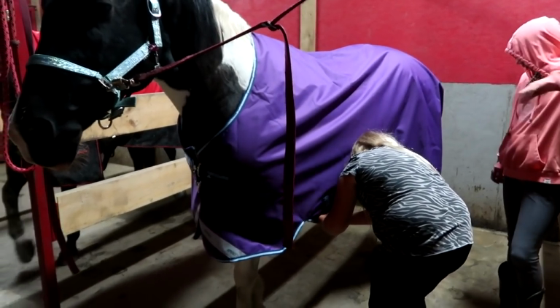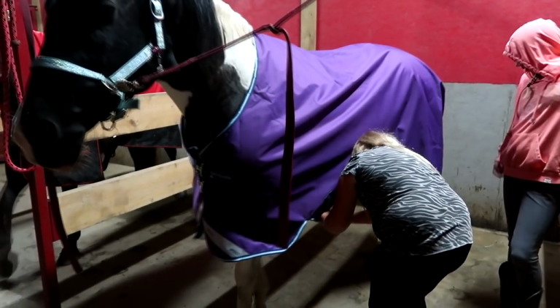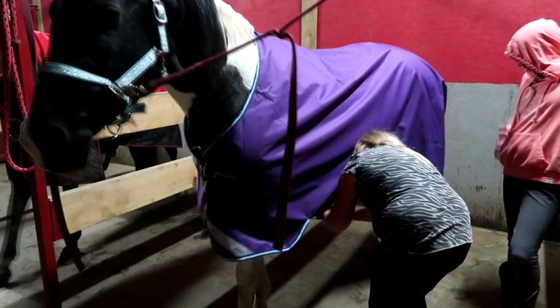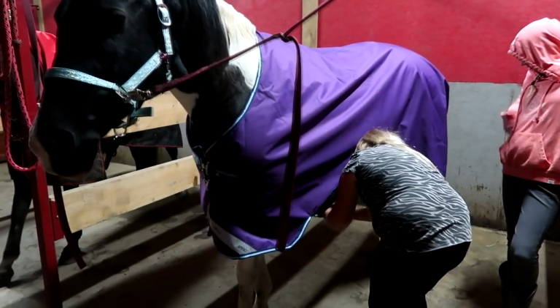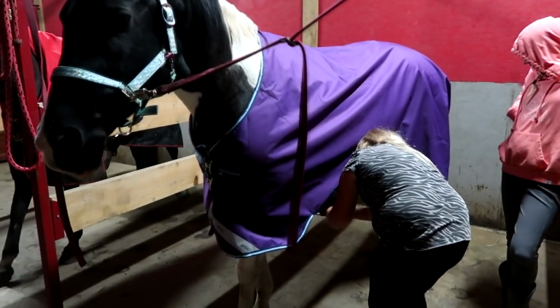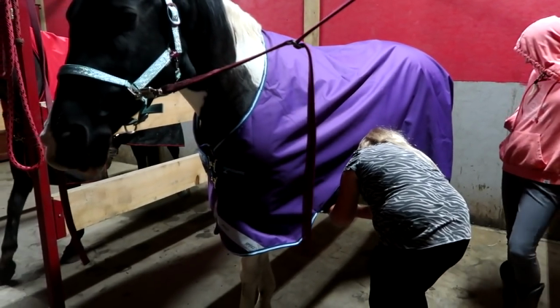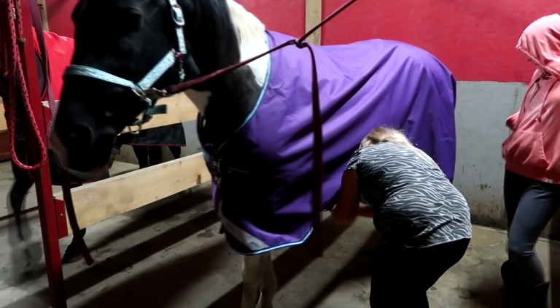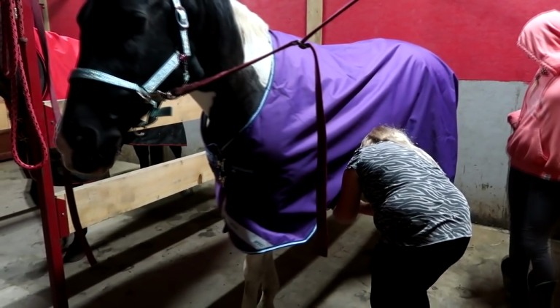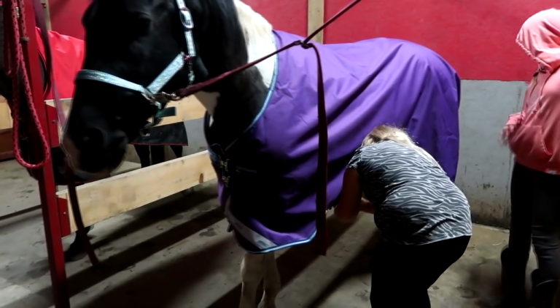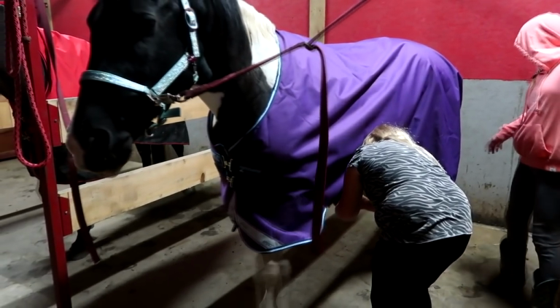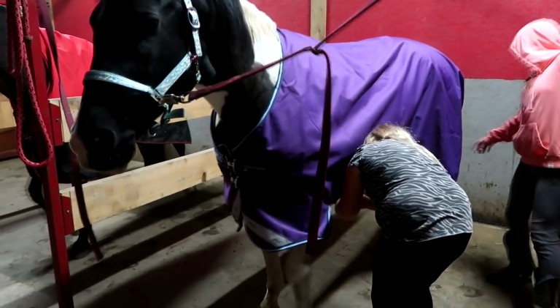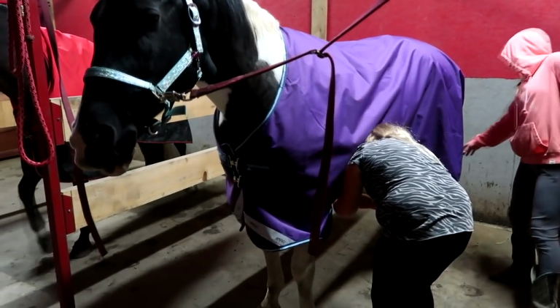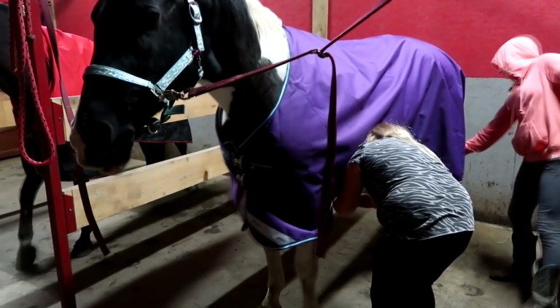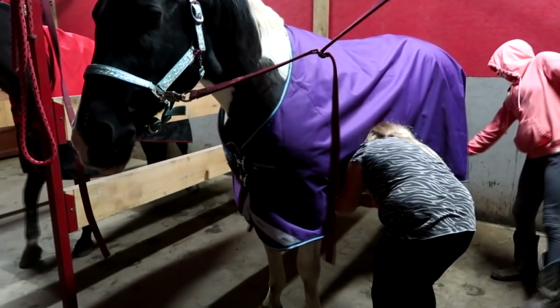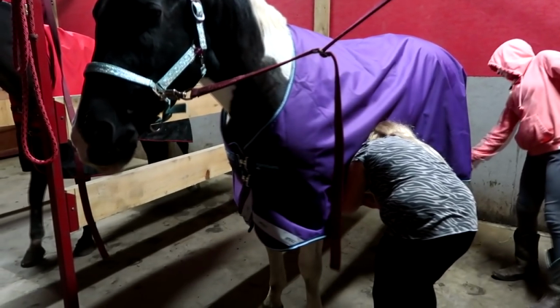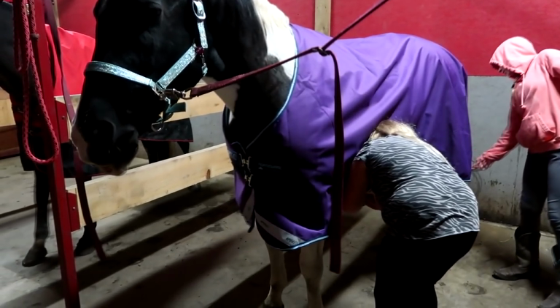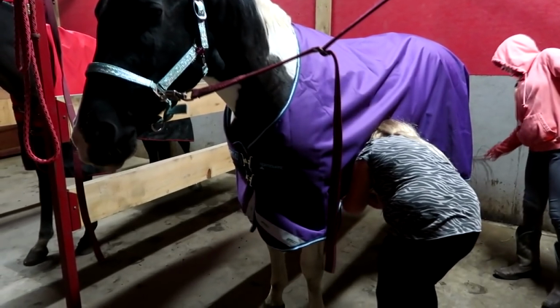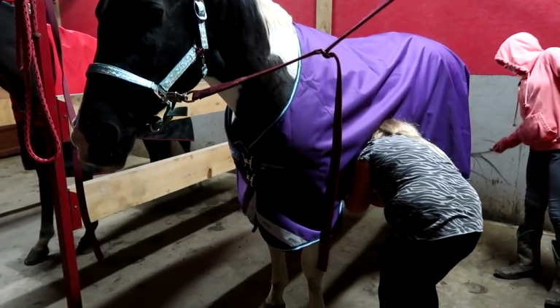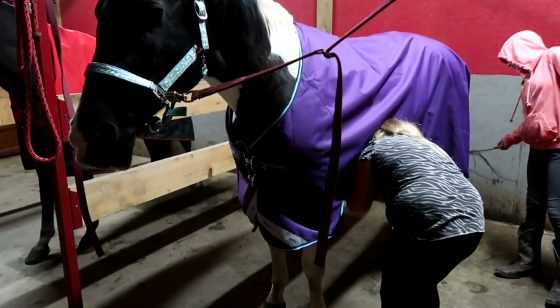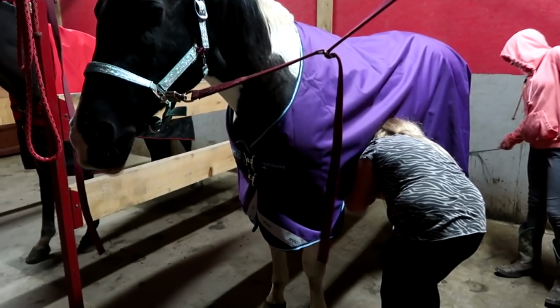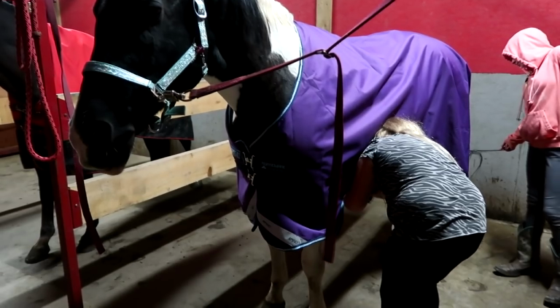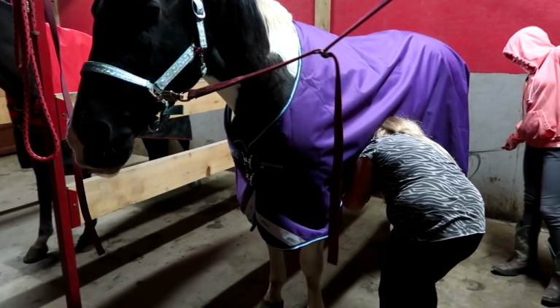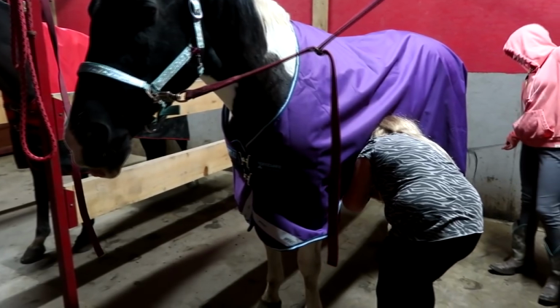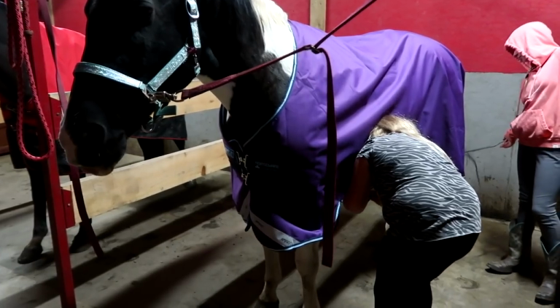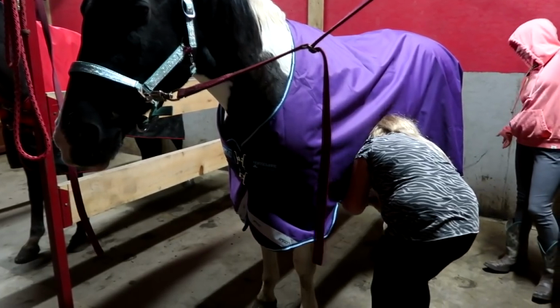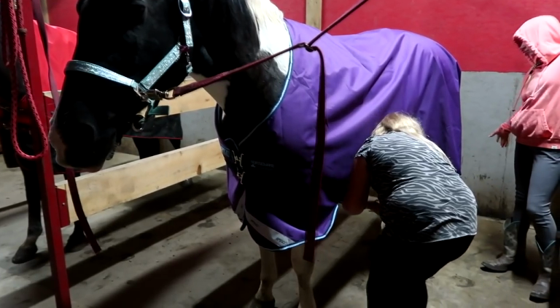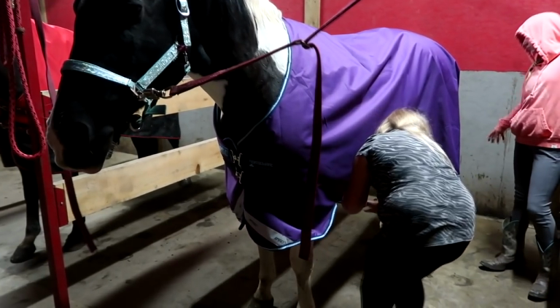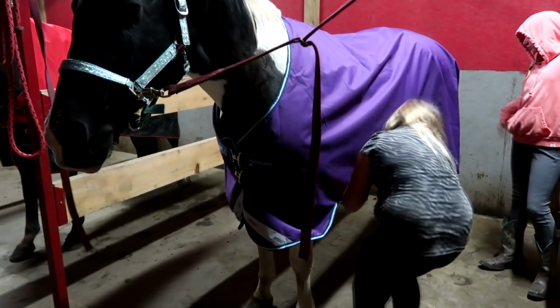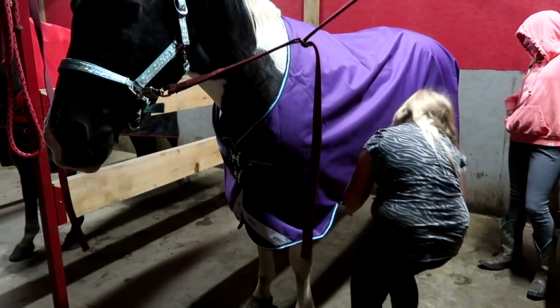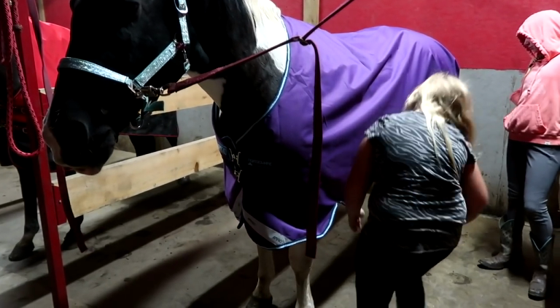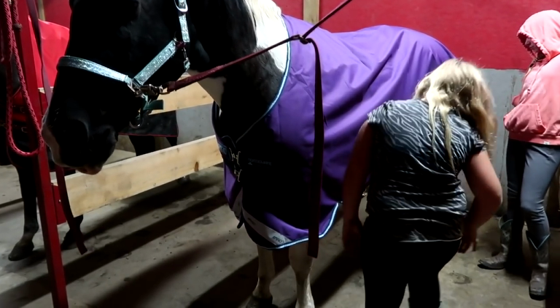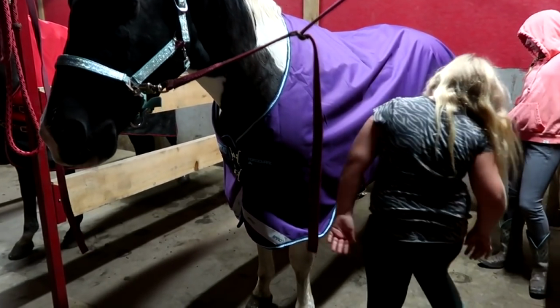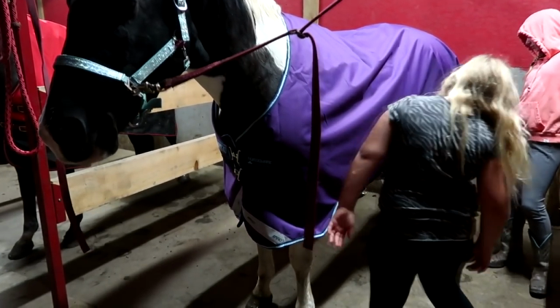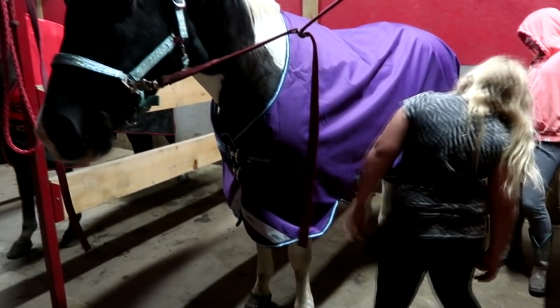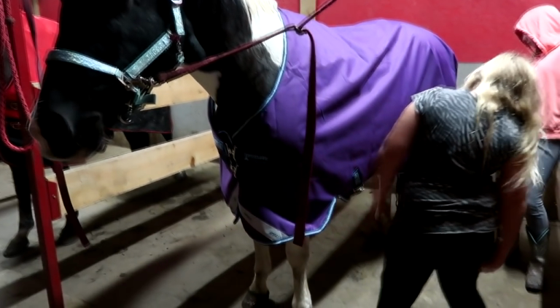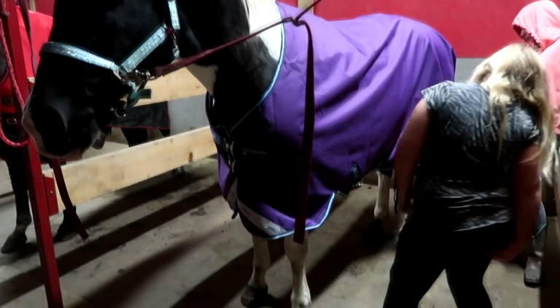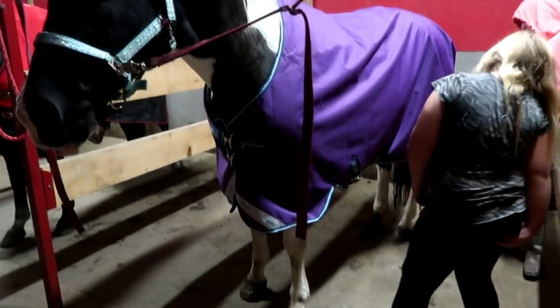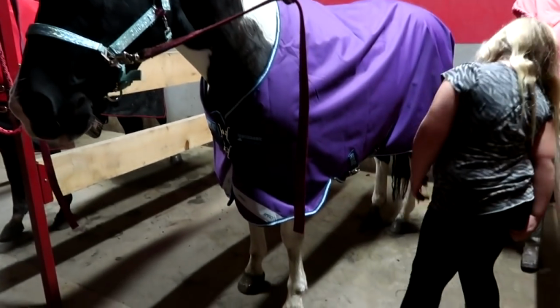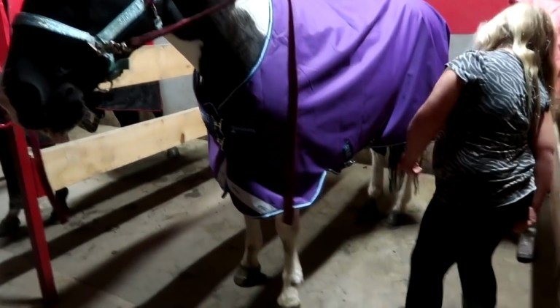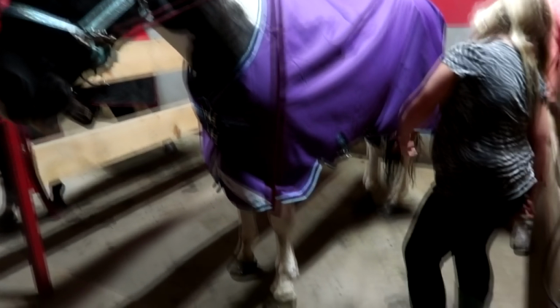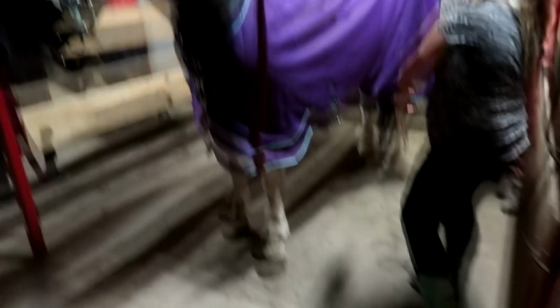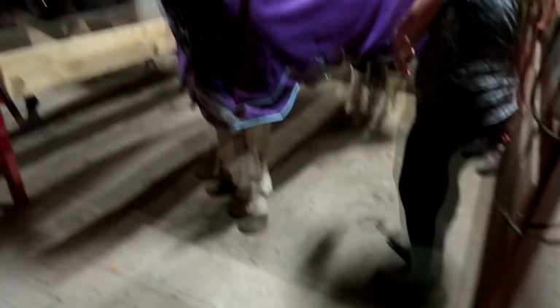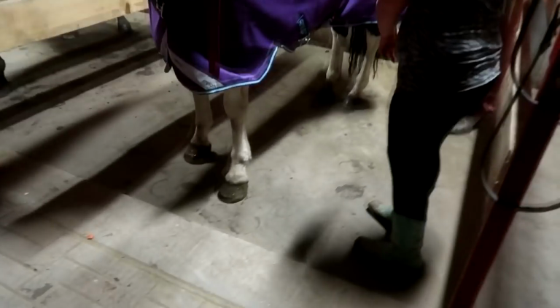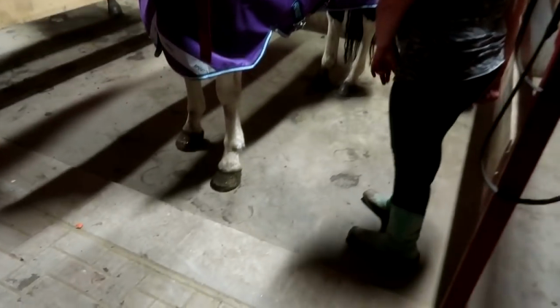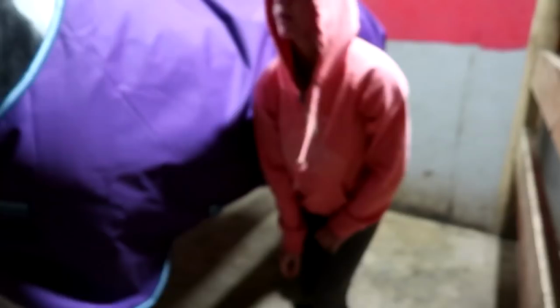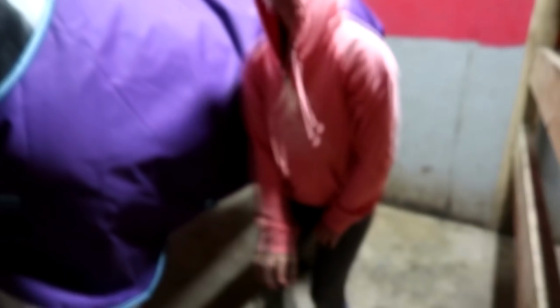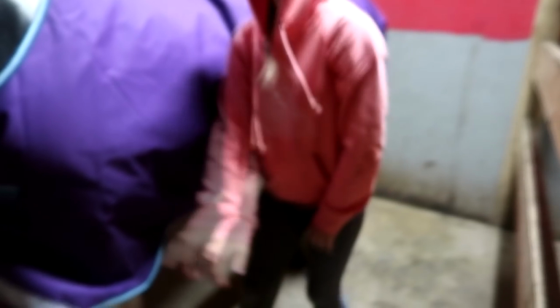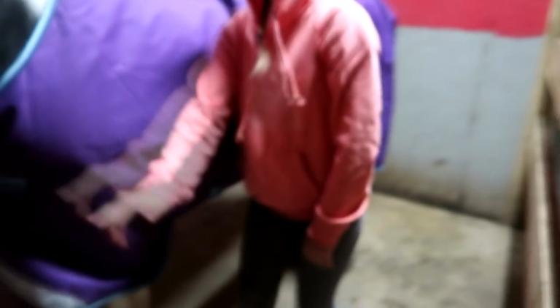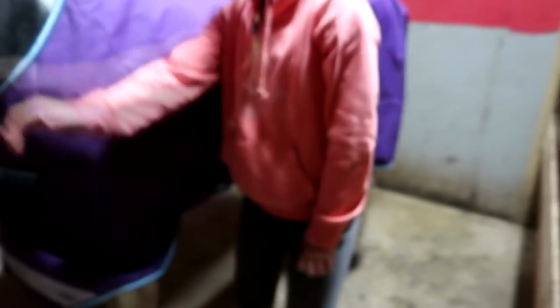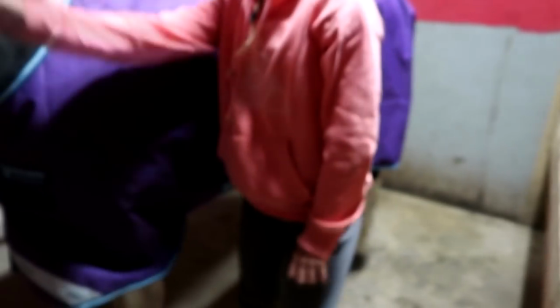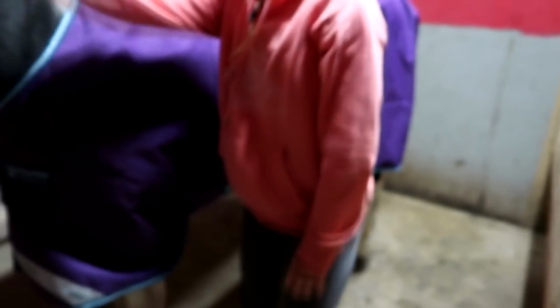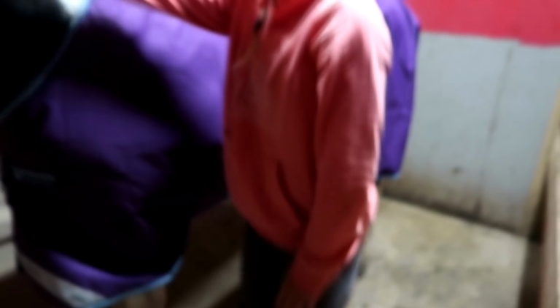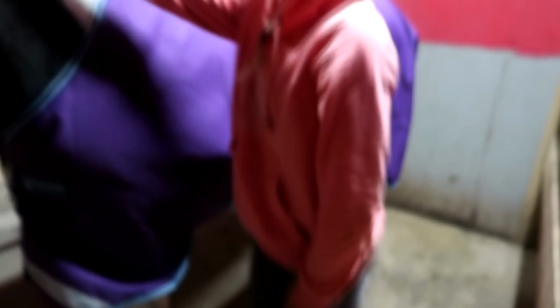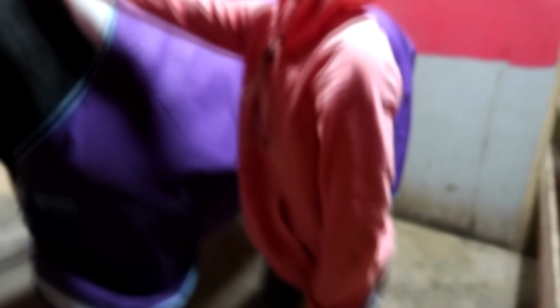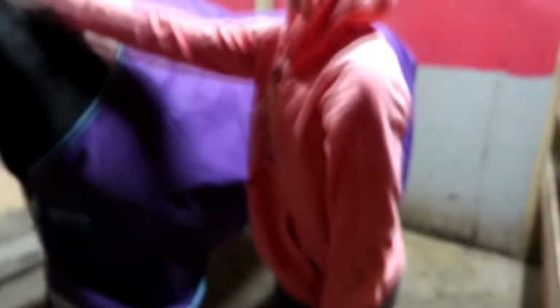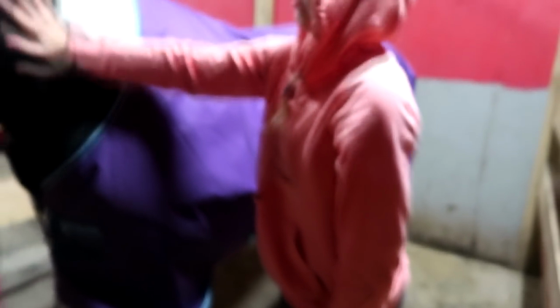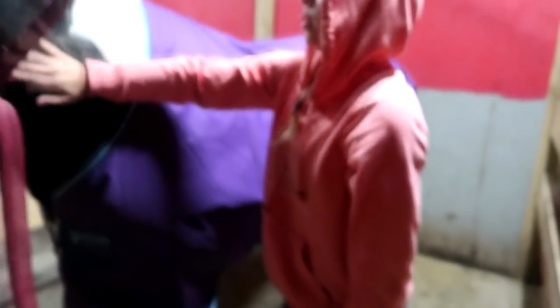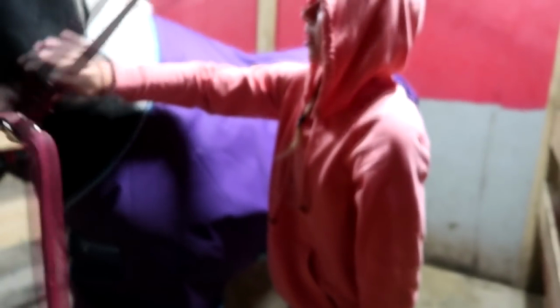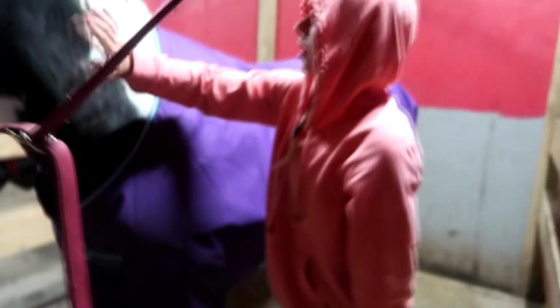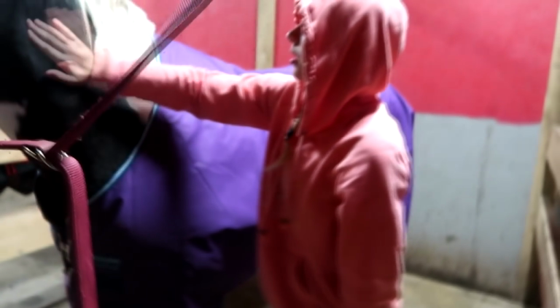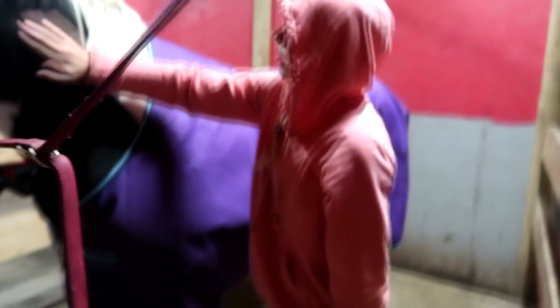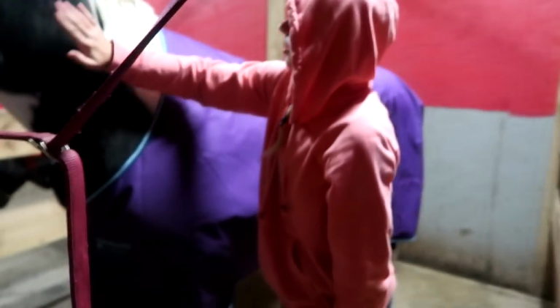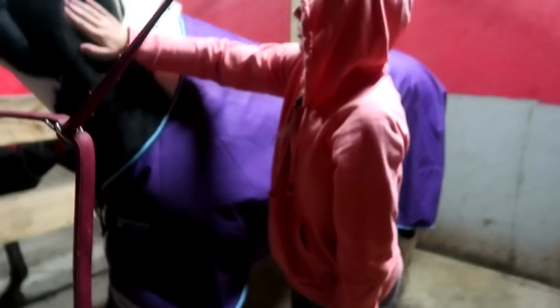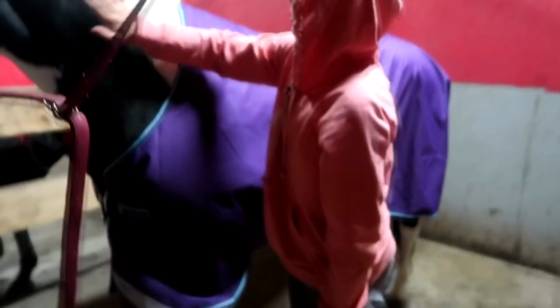Tighten the straps — tighten those straps and they'll probably fit better. Alright, there we go. It's a good fit!